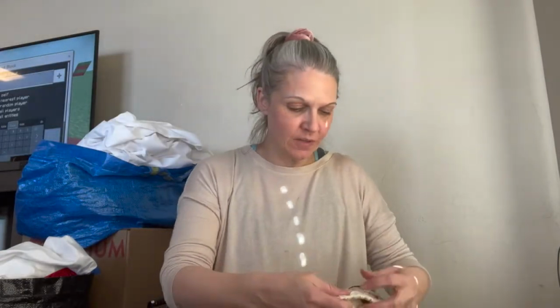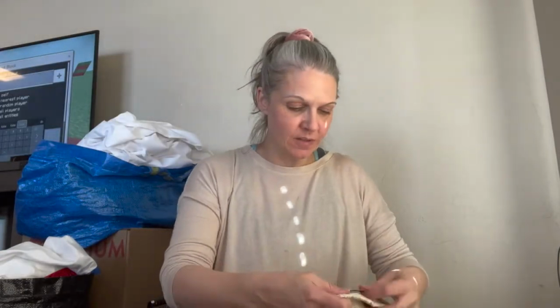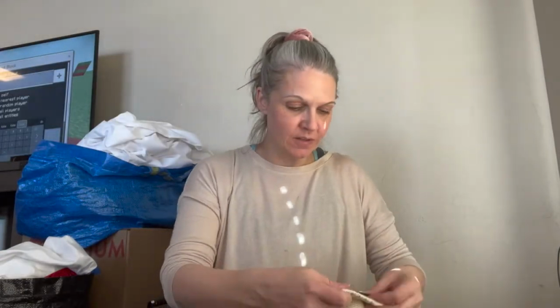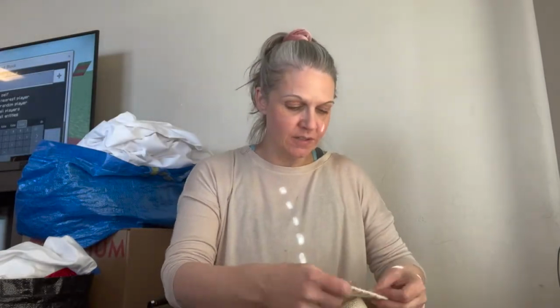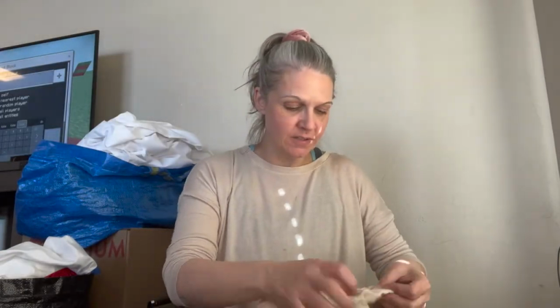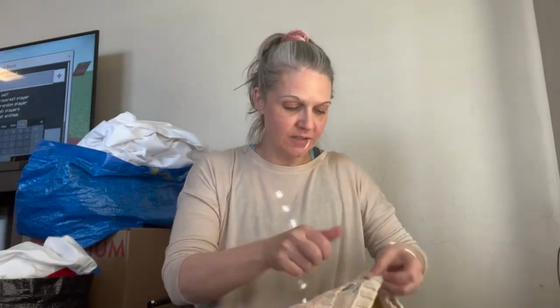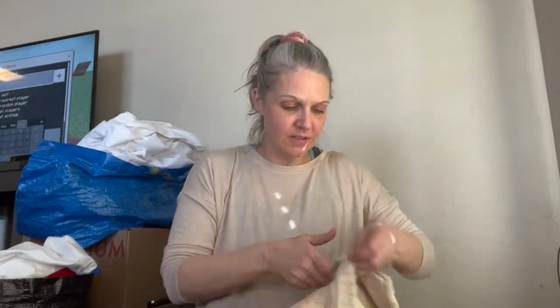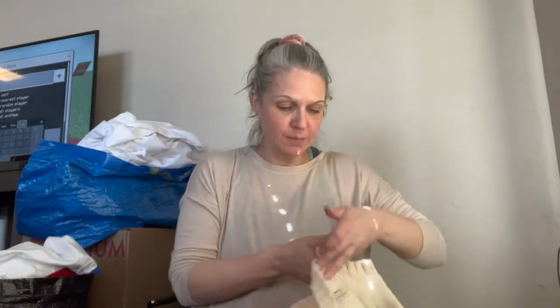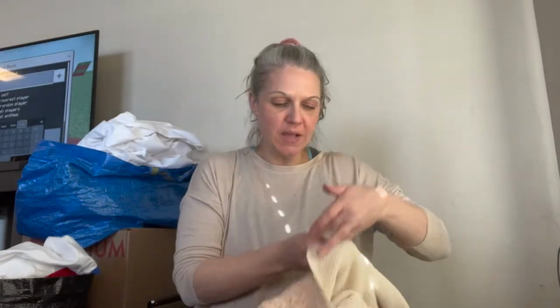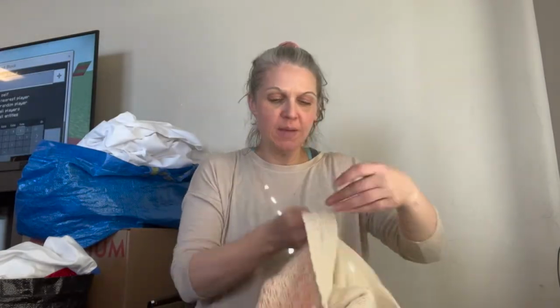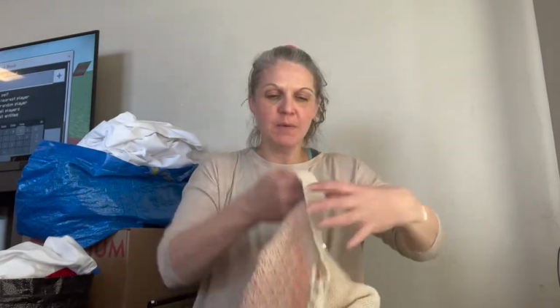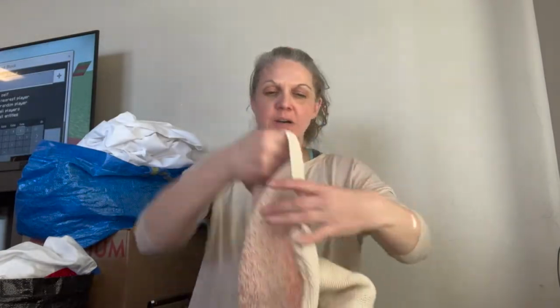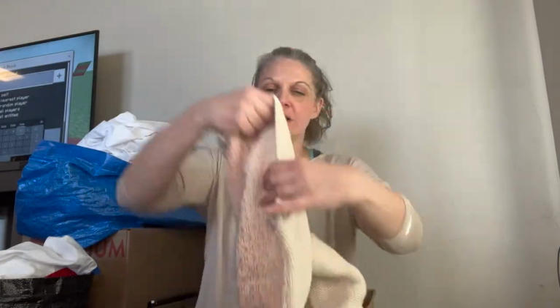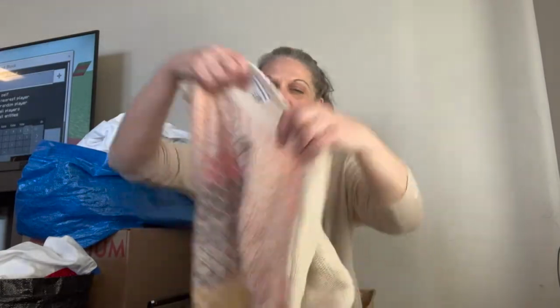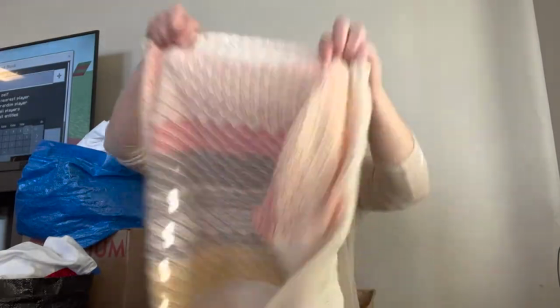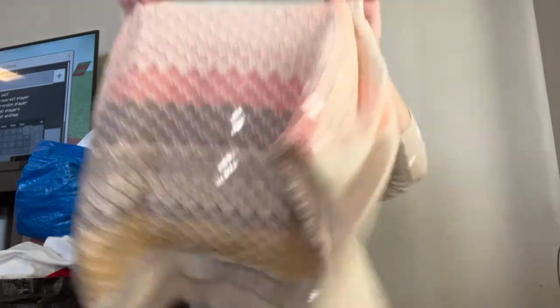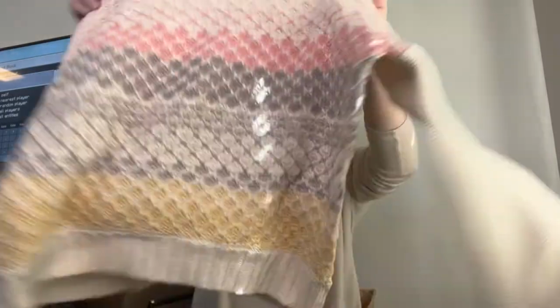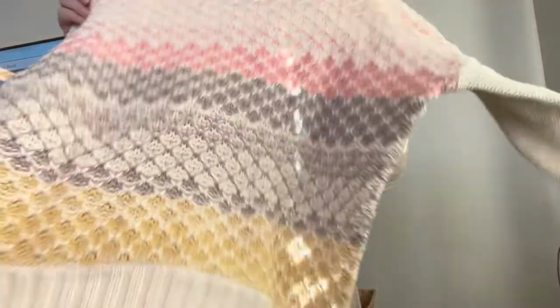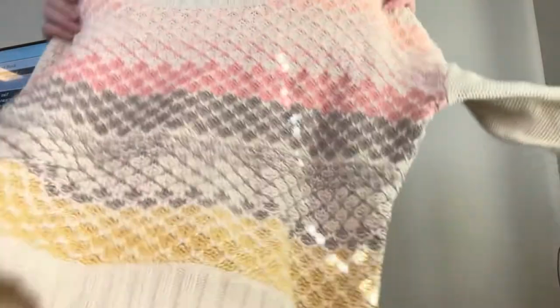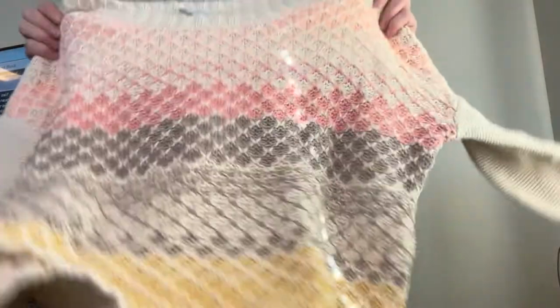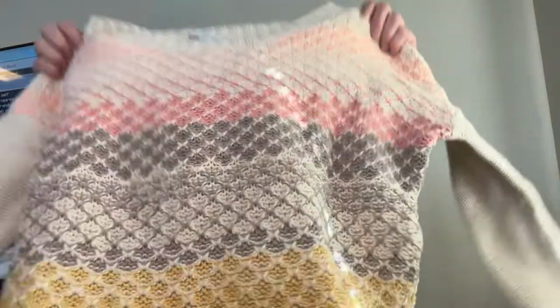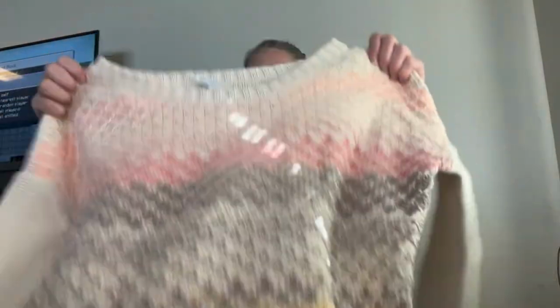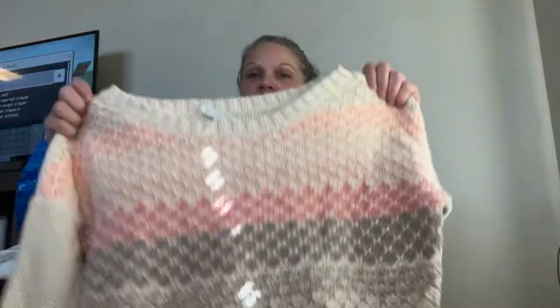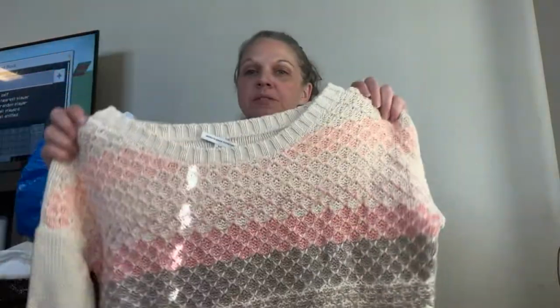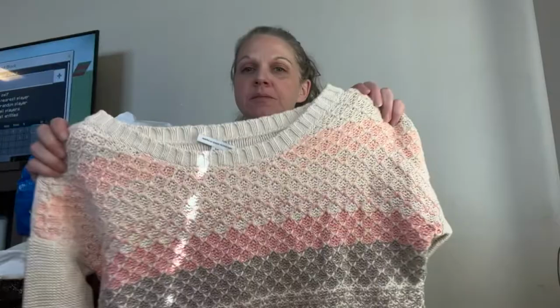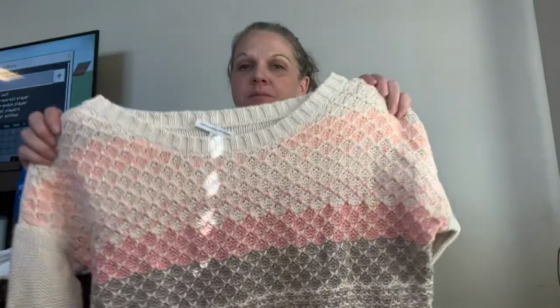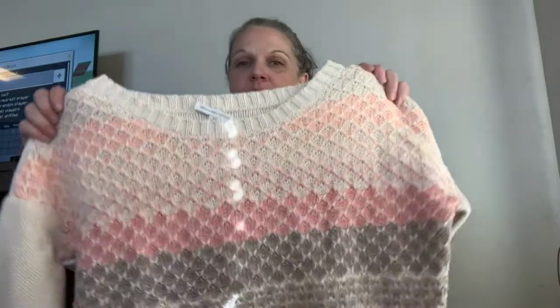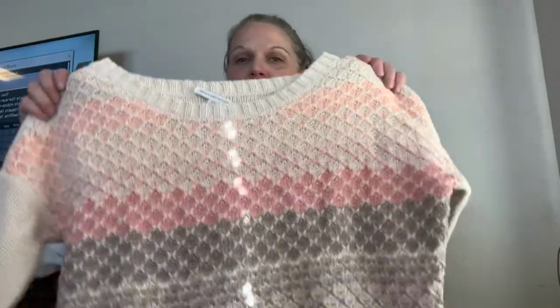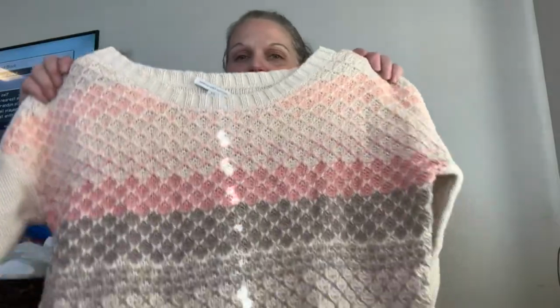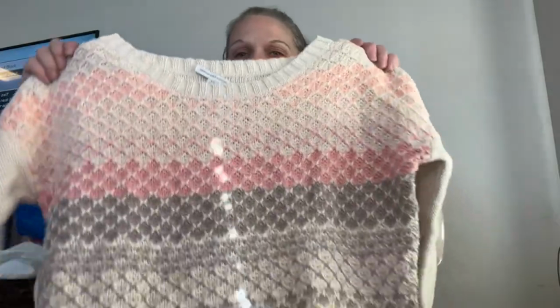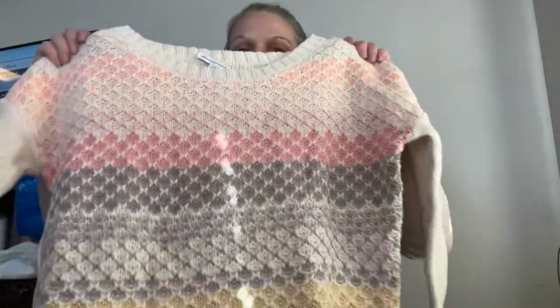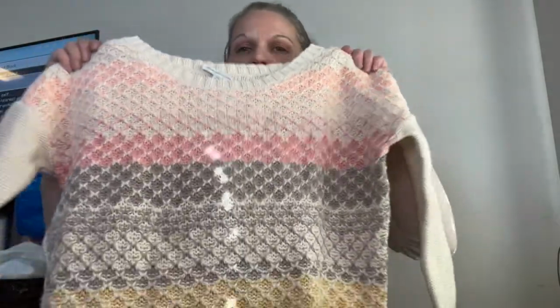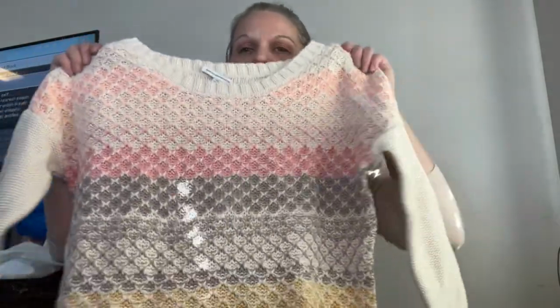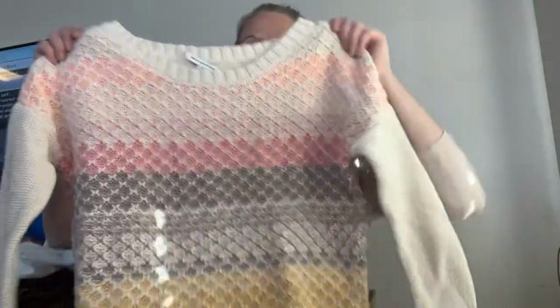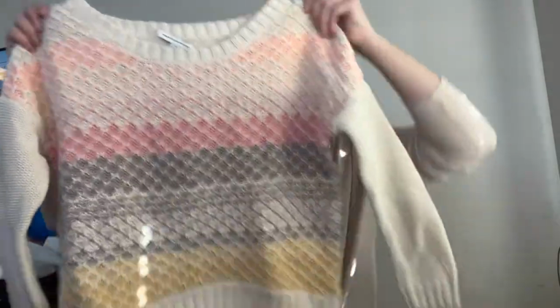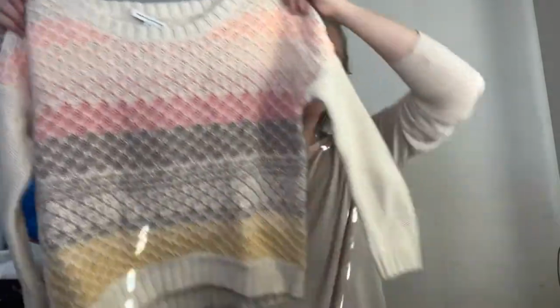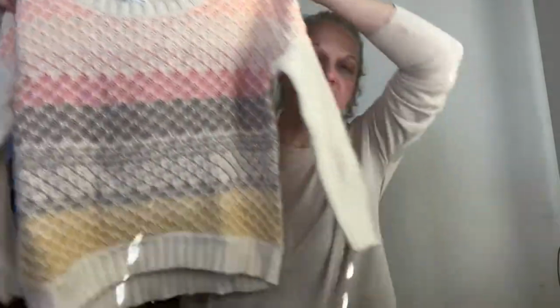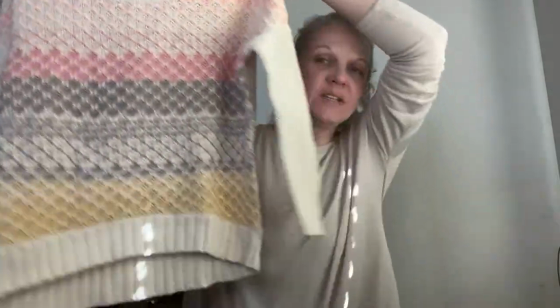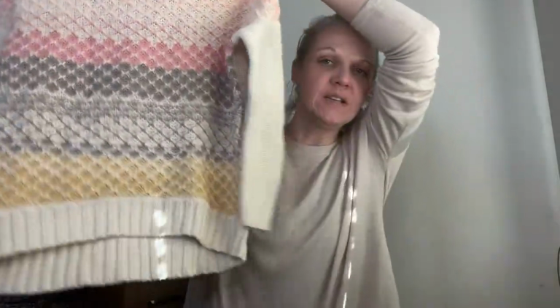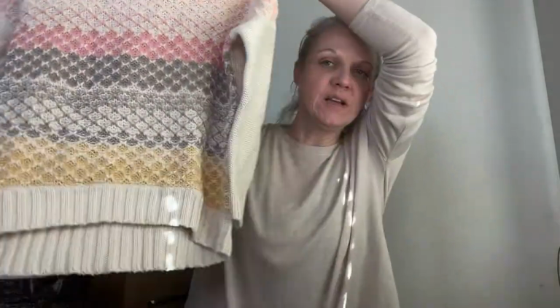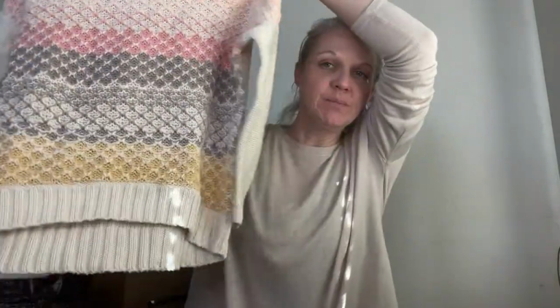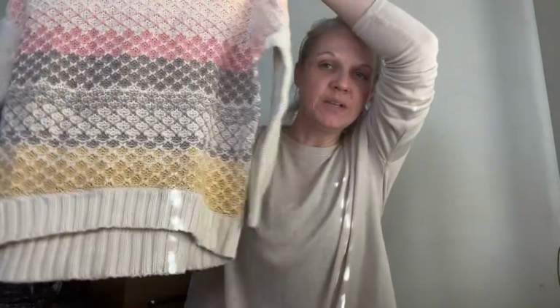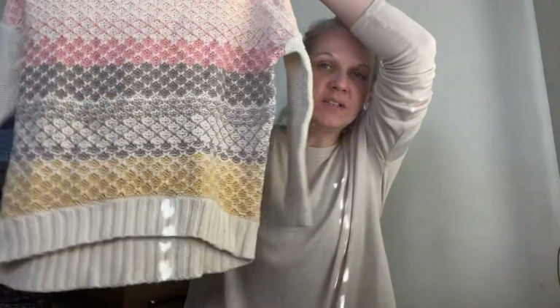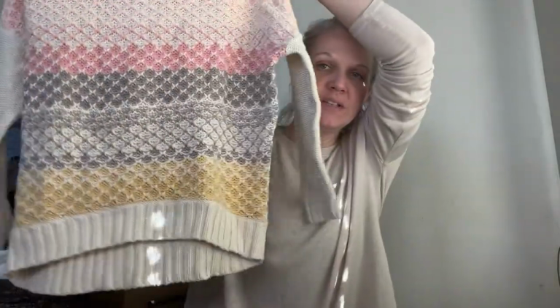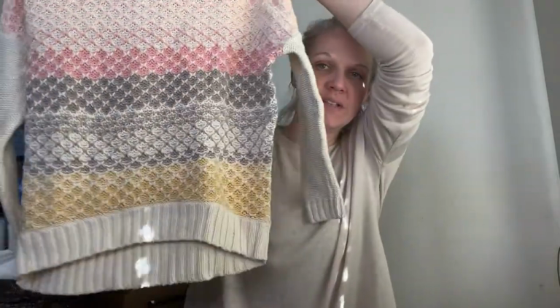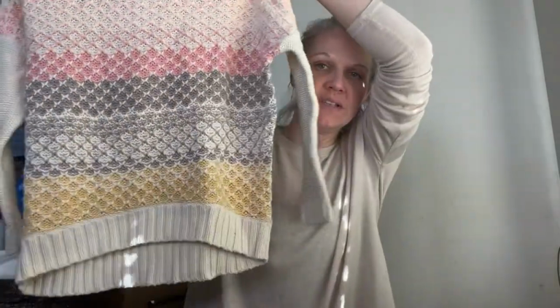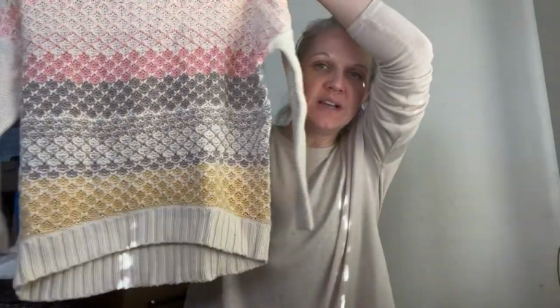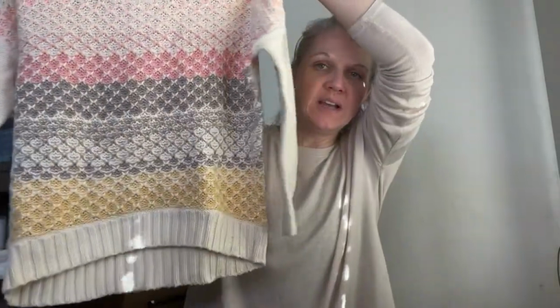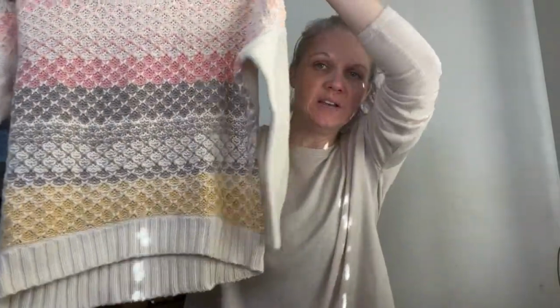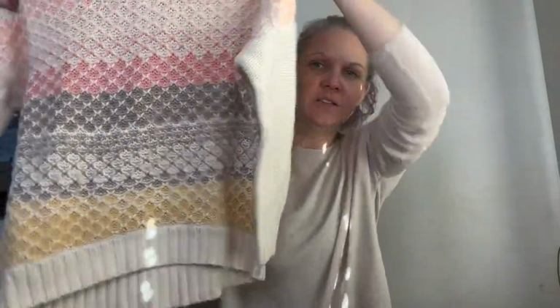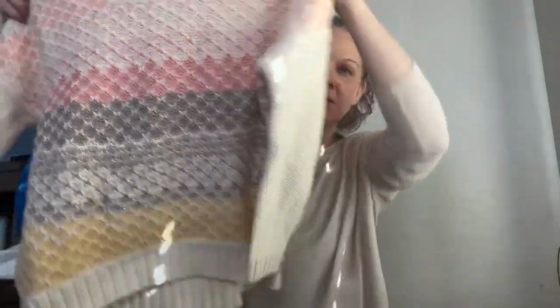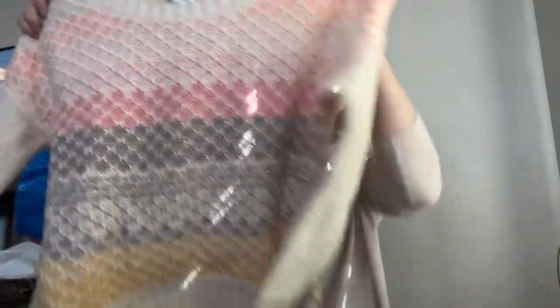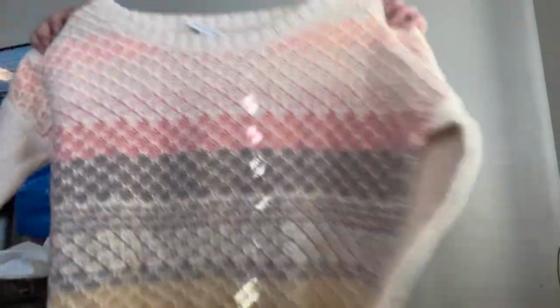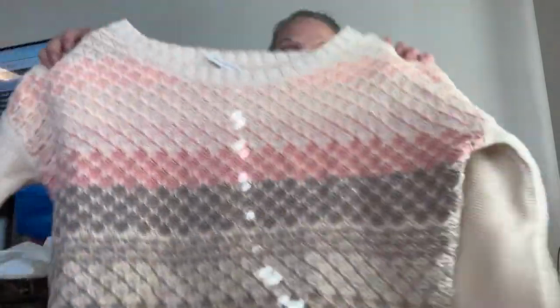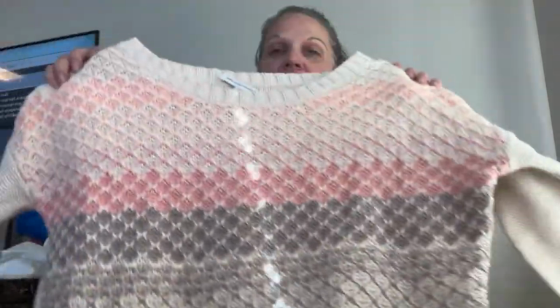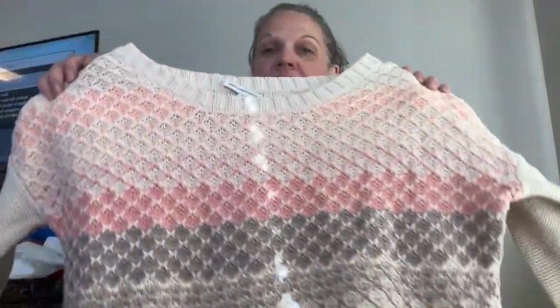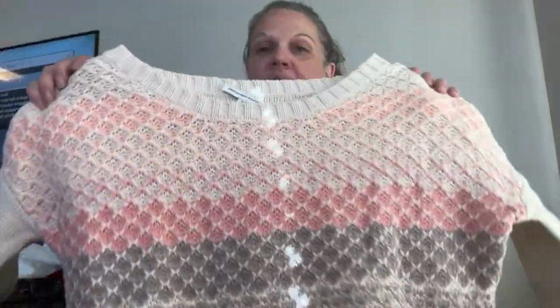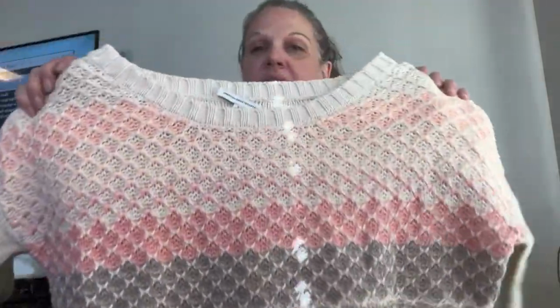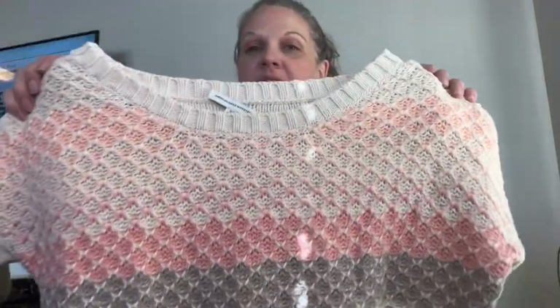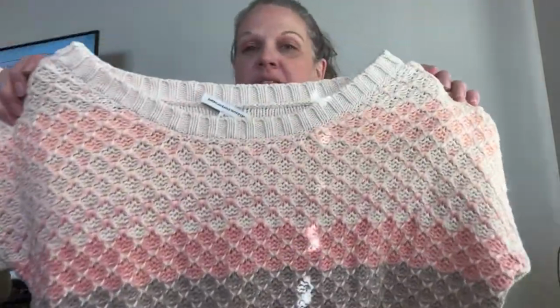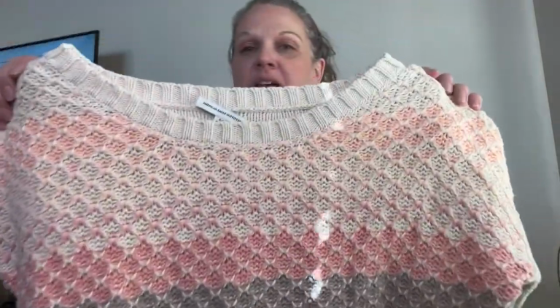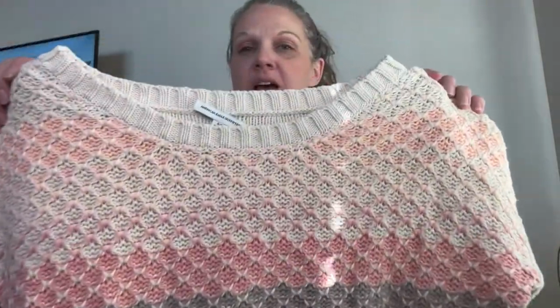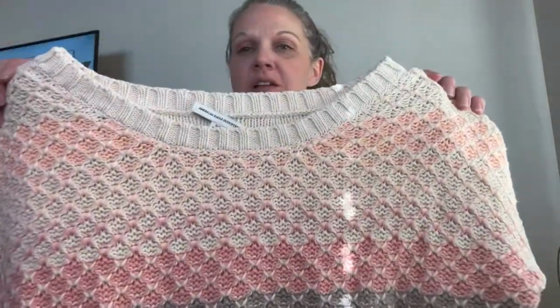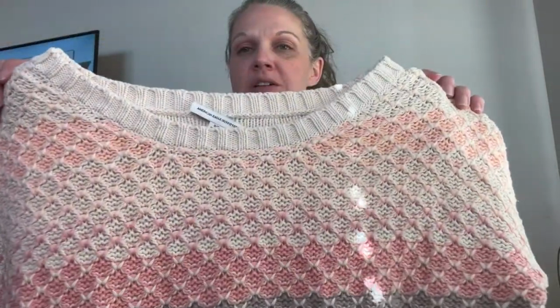This is by American Eagle Outfitters — I just picked it up because of the style and the colors.